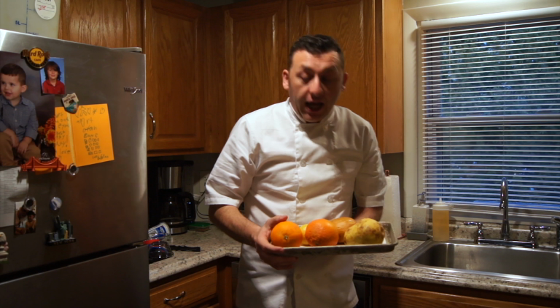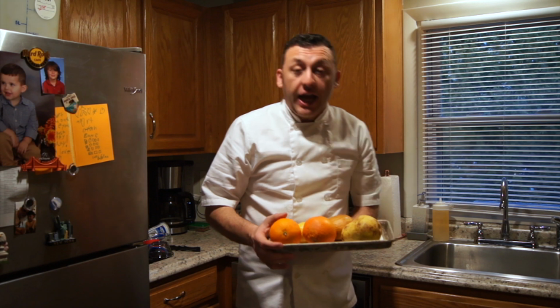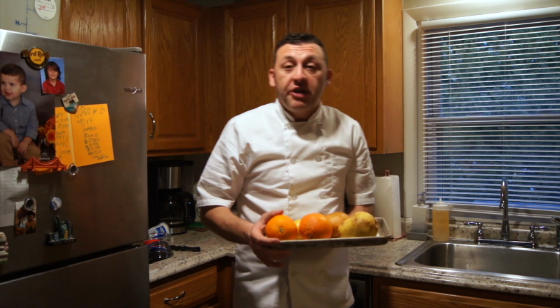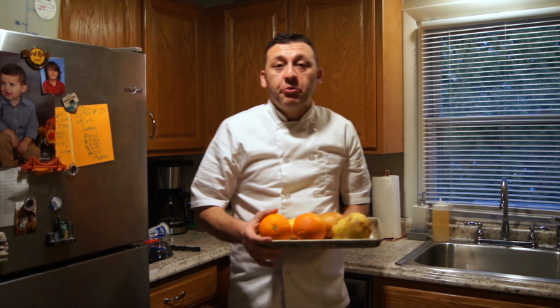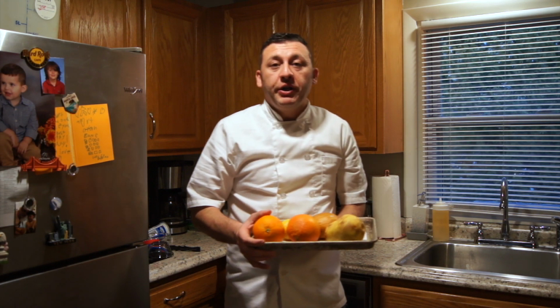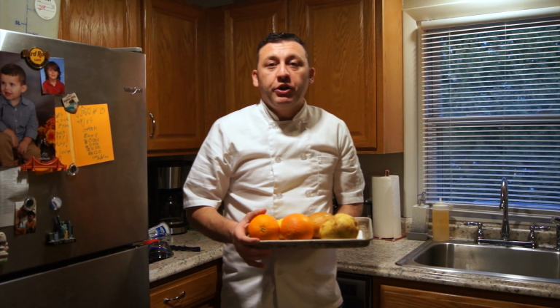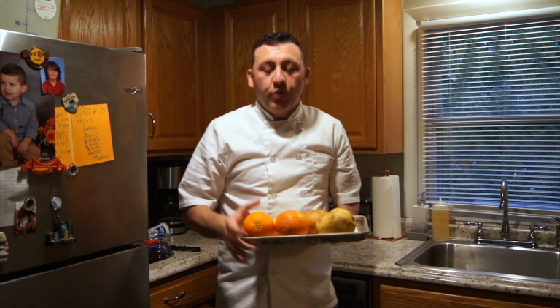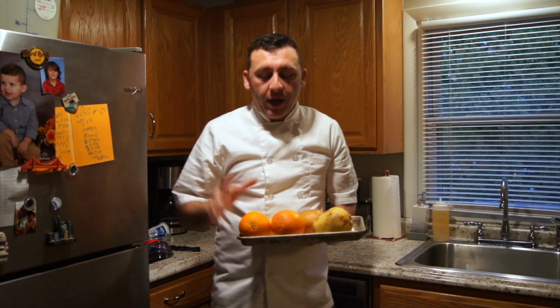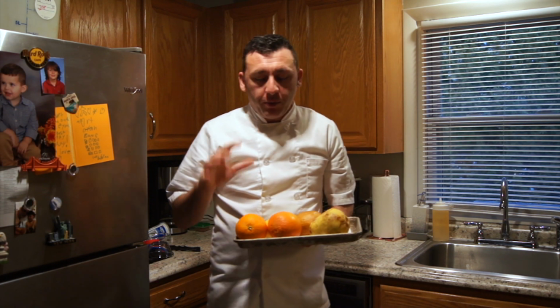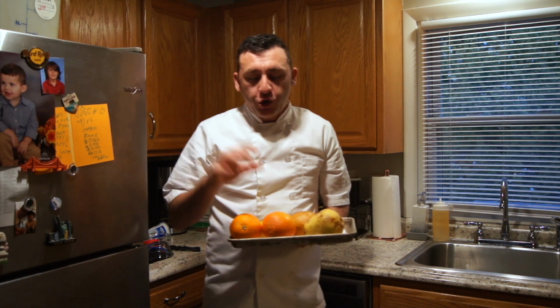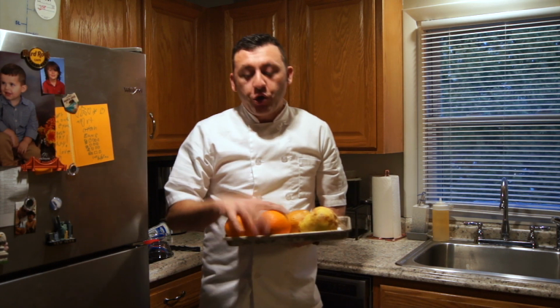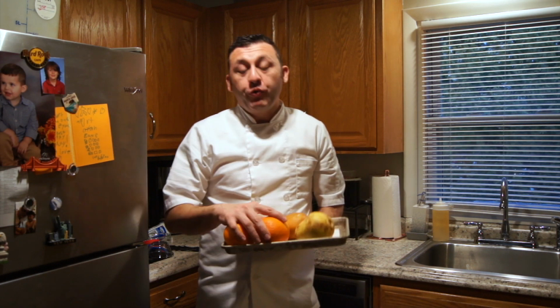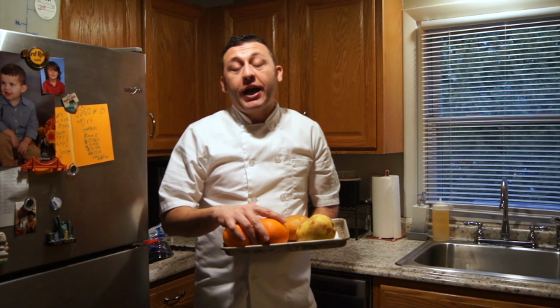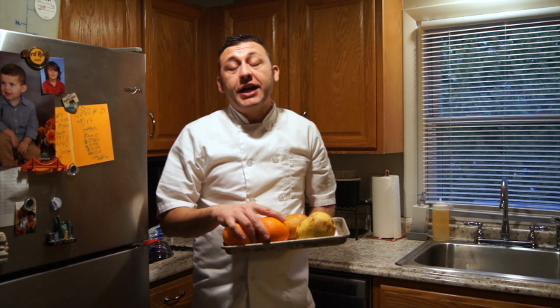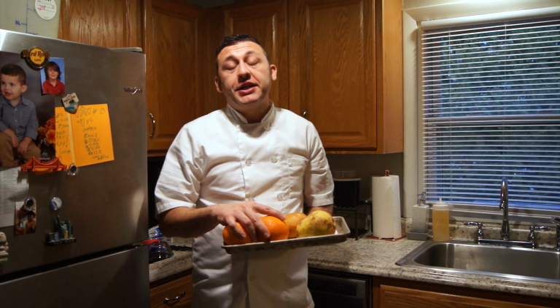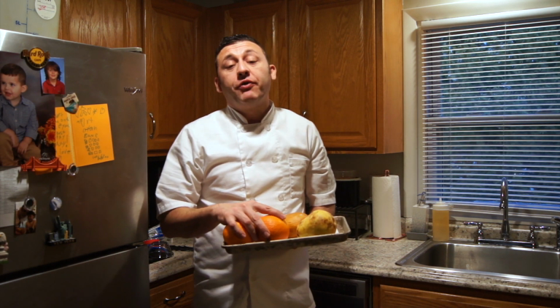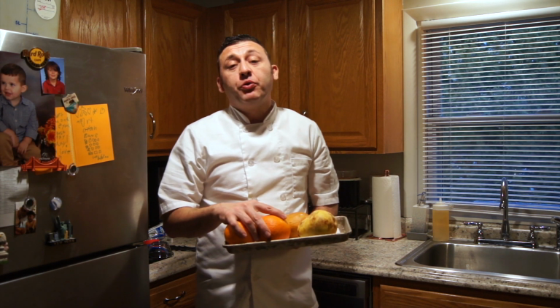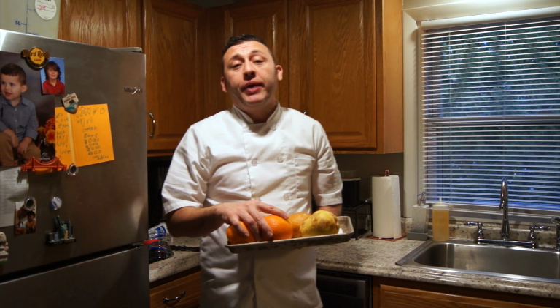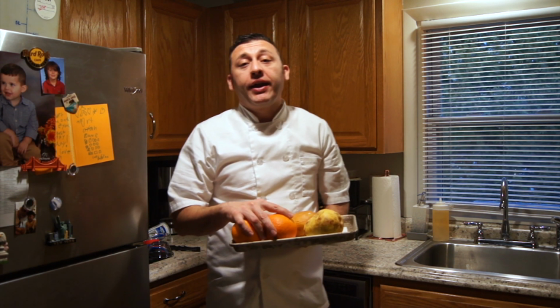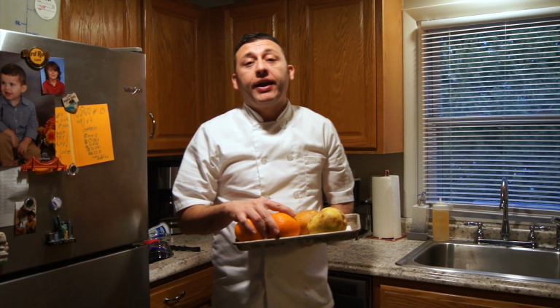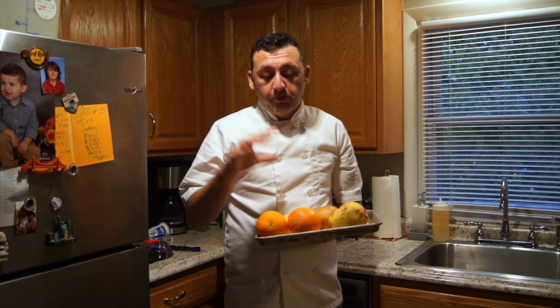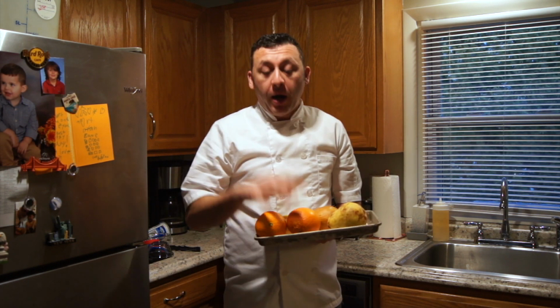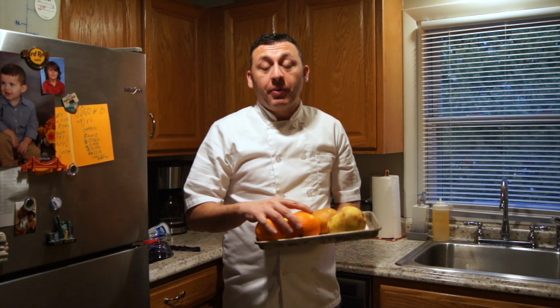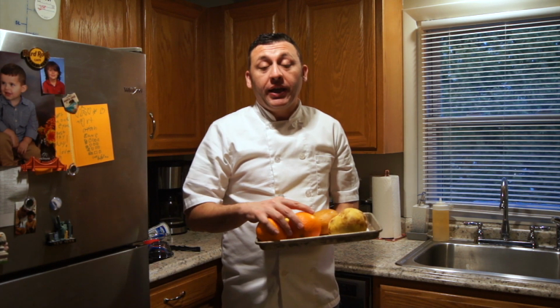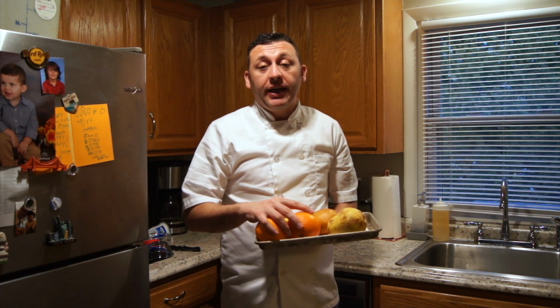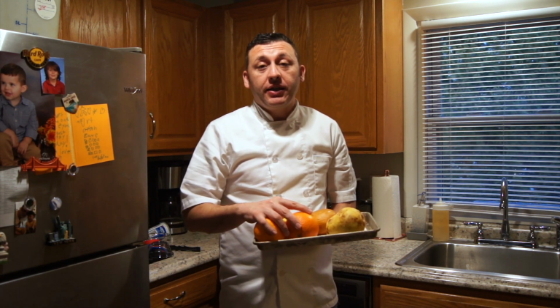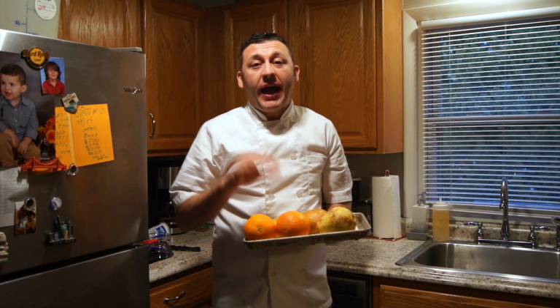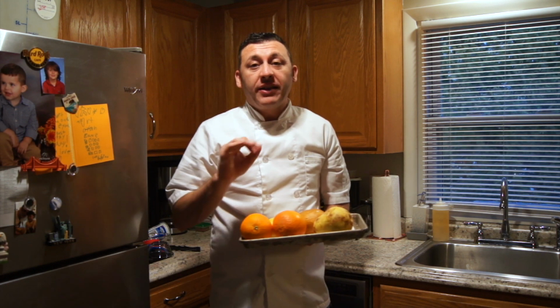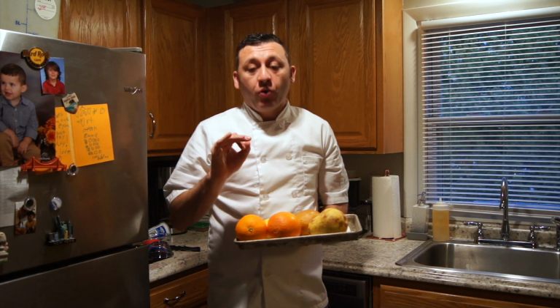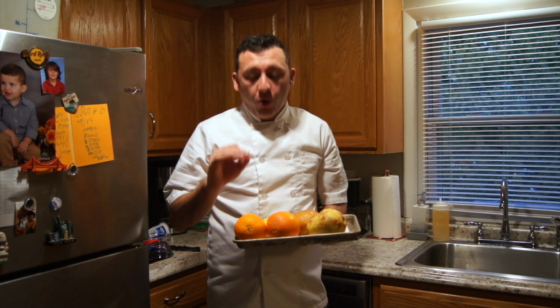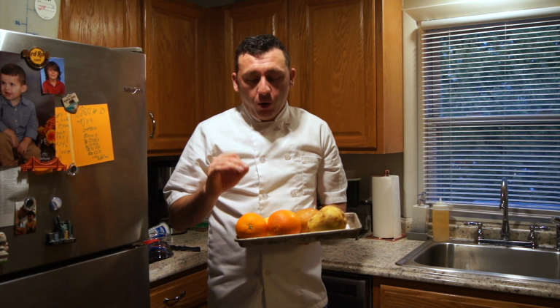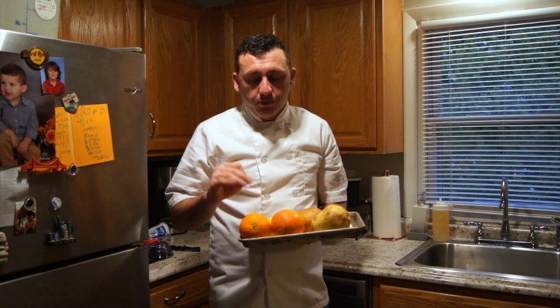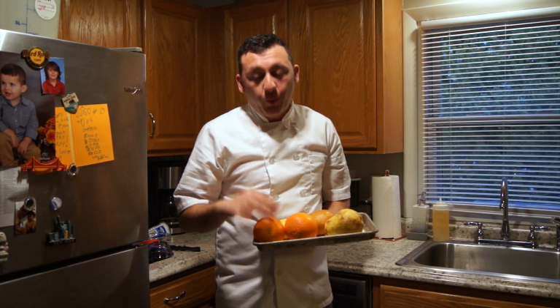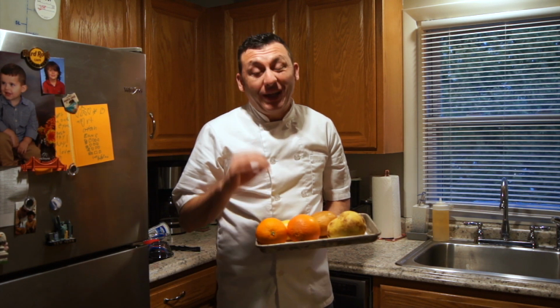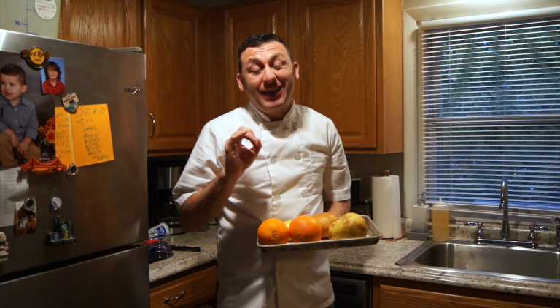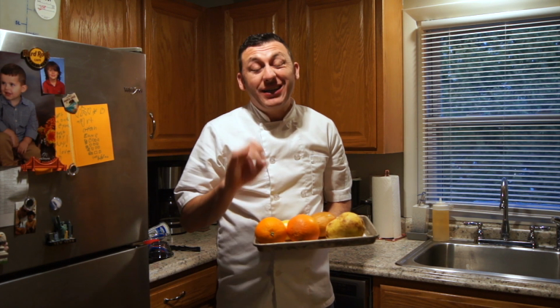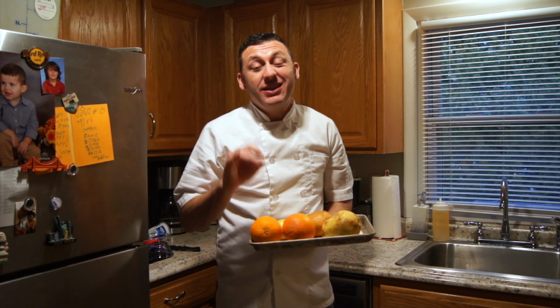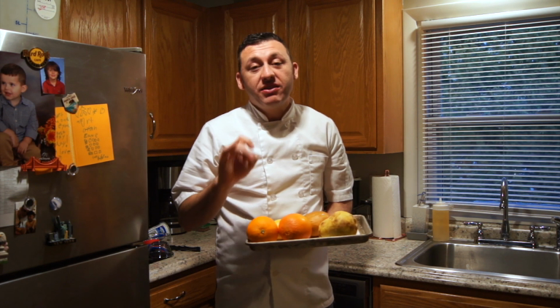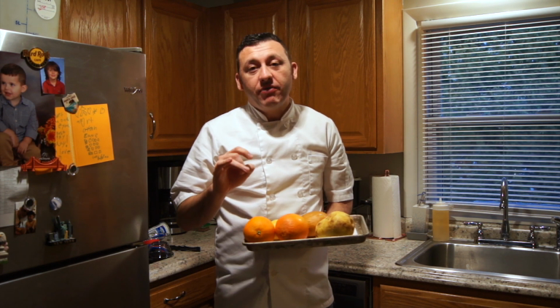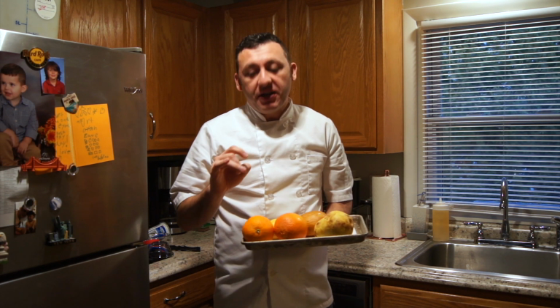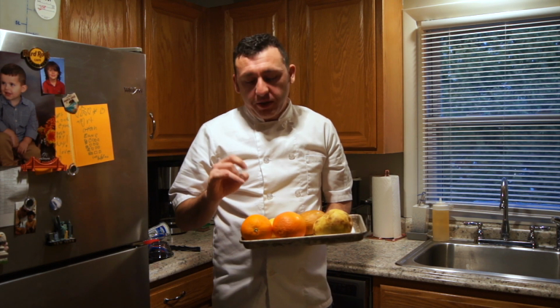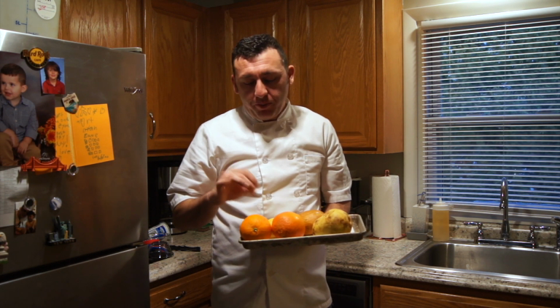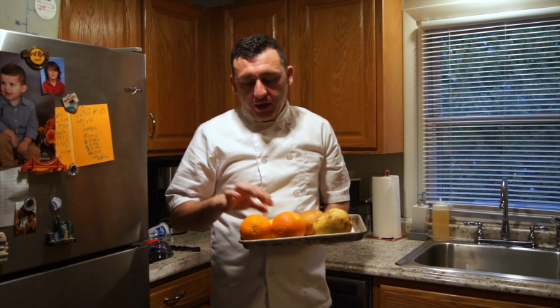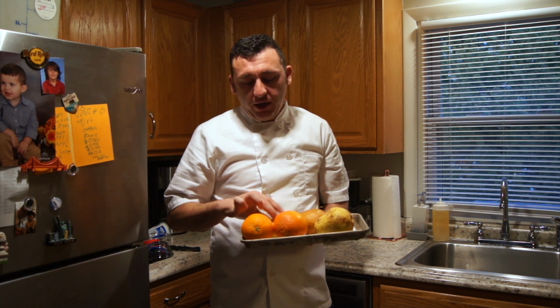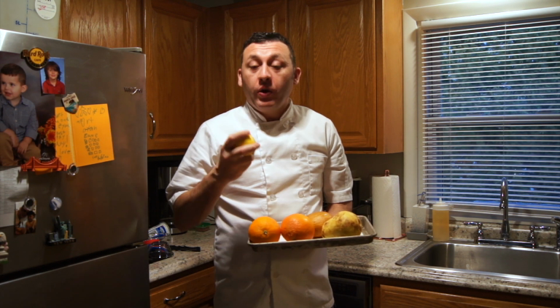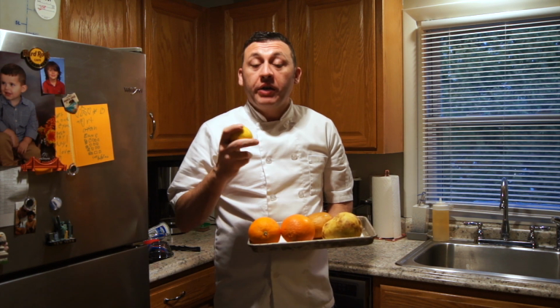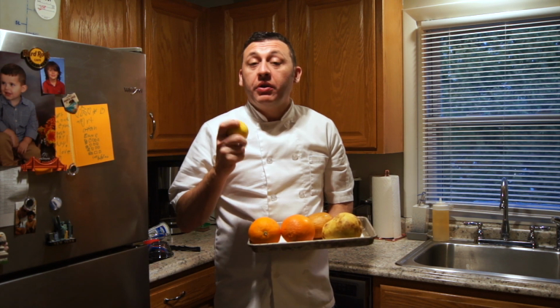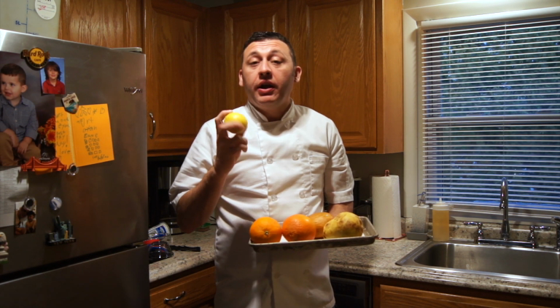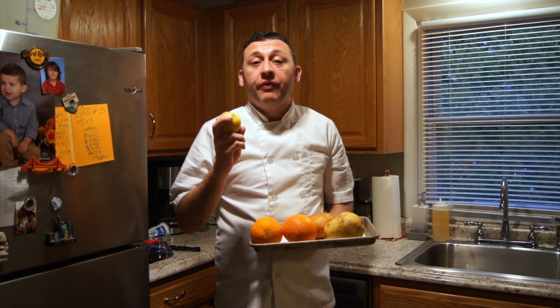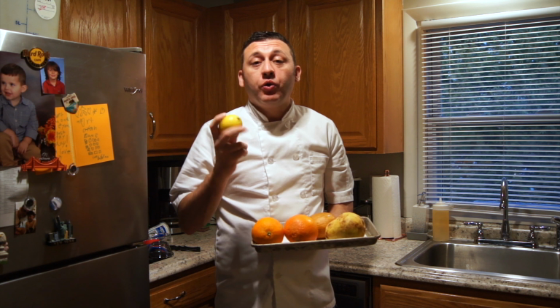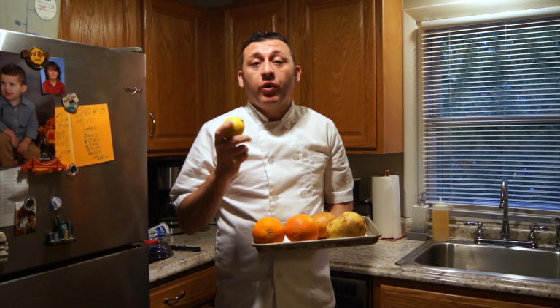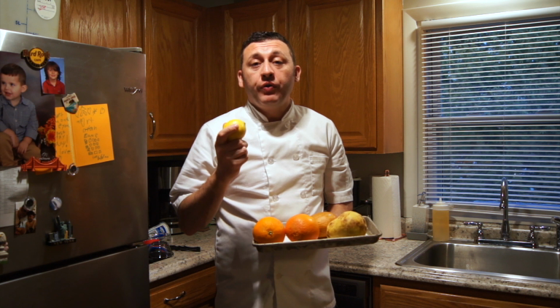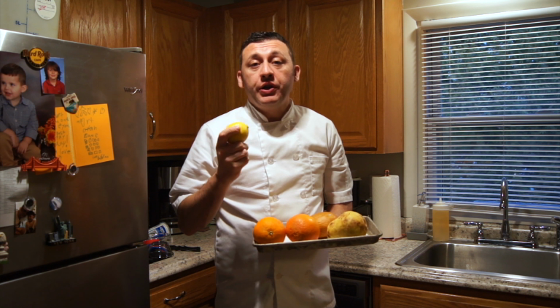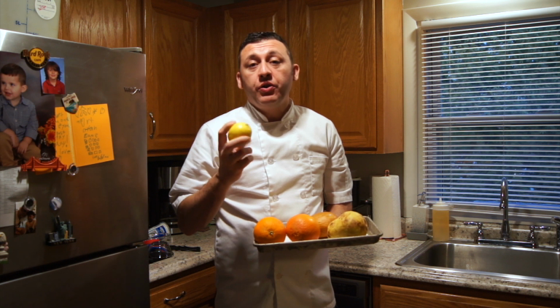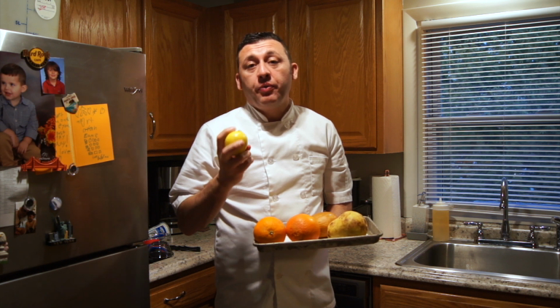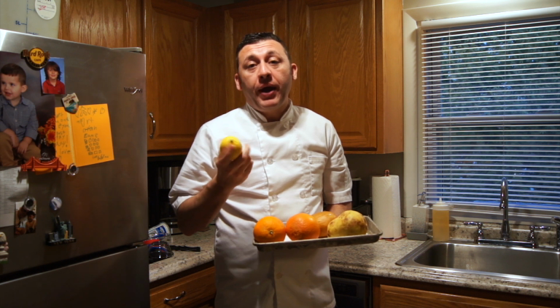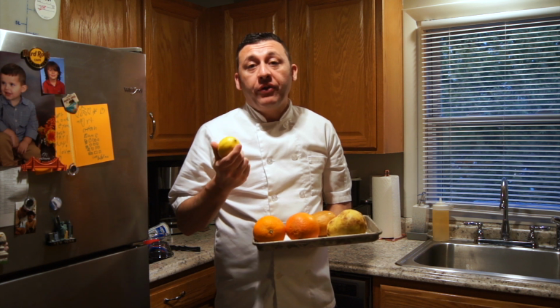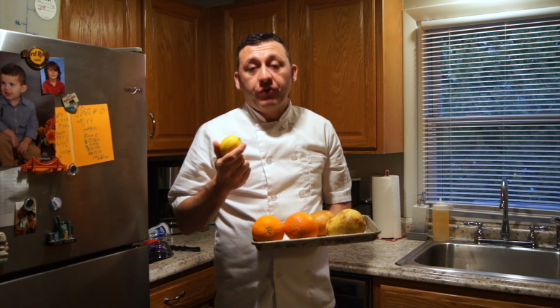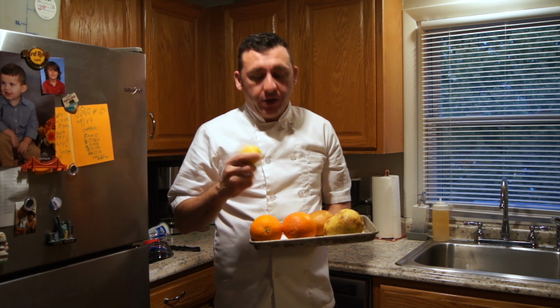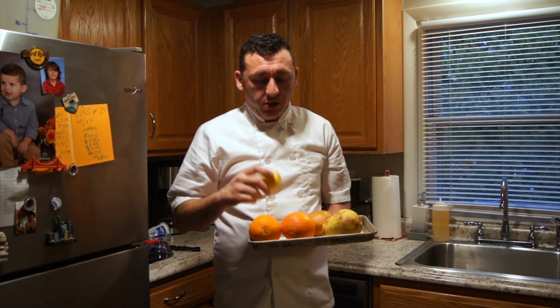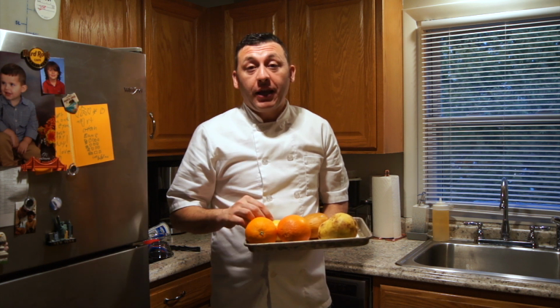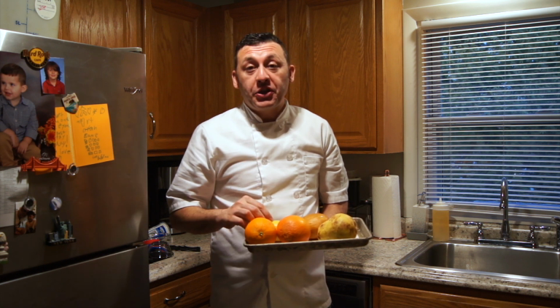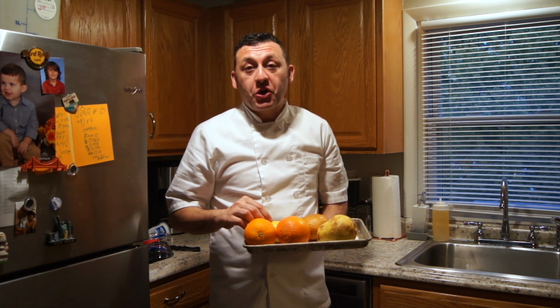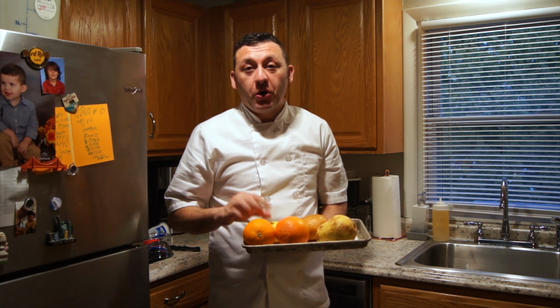Hi everybody. Today I'm going to show you how to make marmalade at home with an easy recipe, using whatever's left over in your pantry. Let's go.